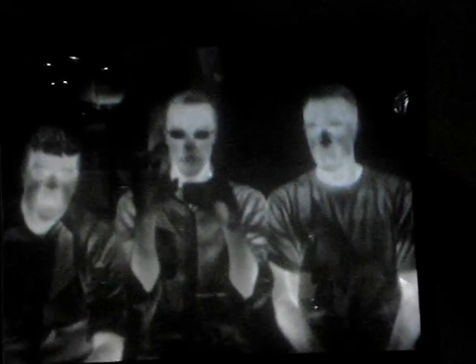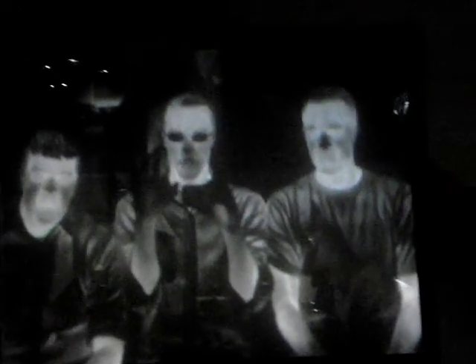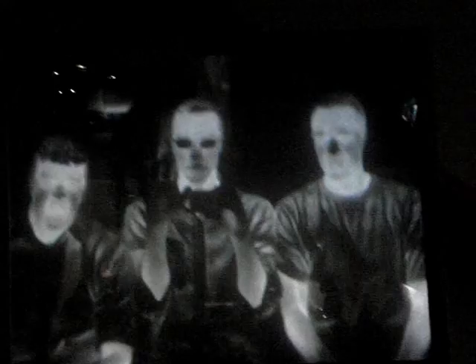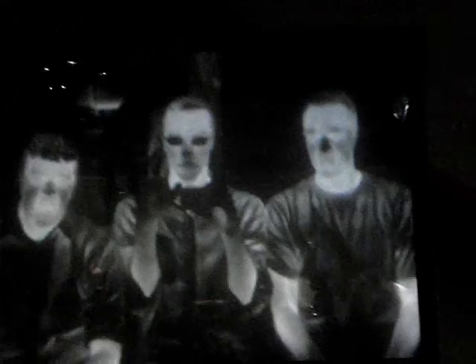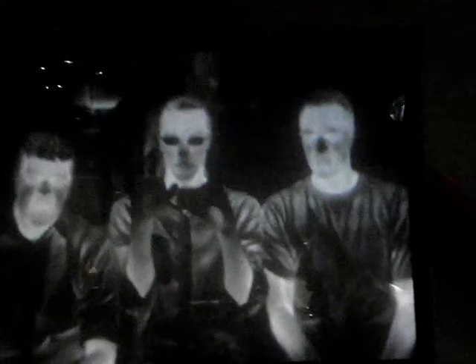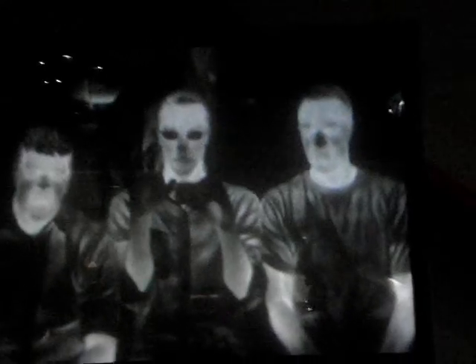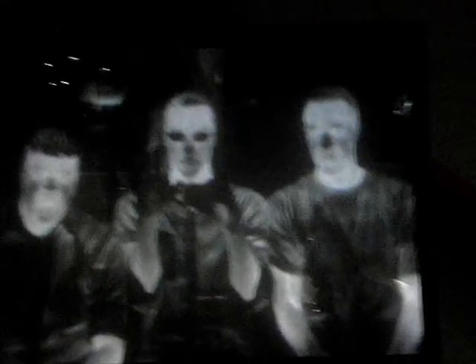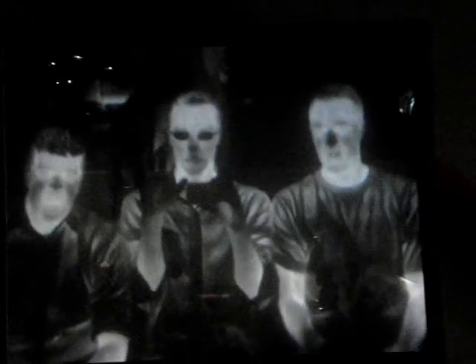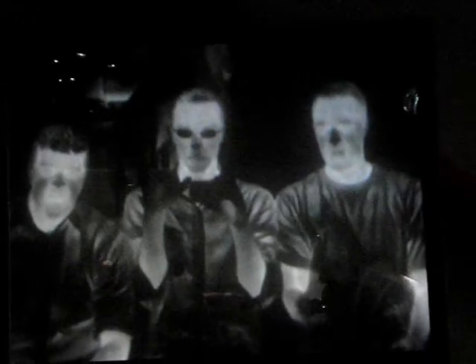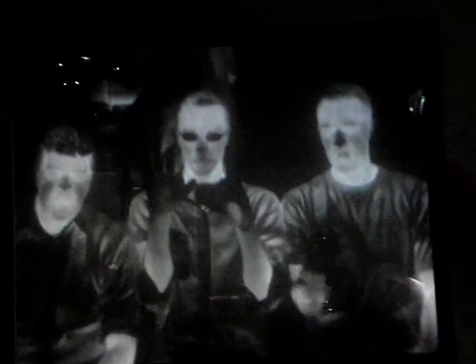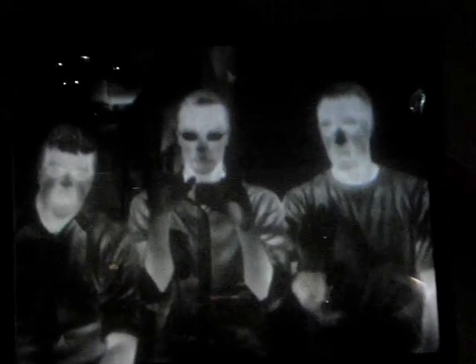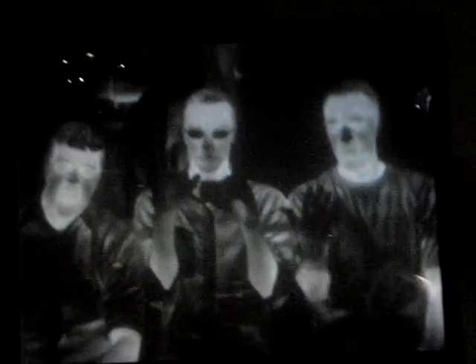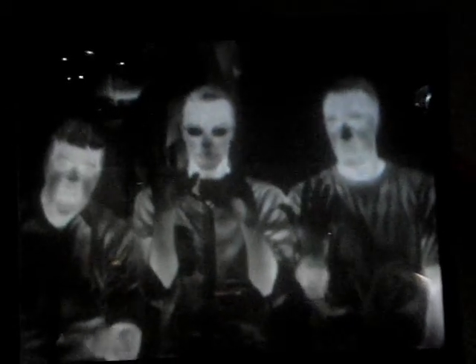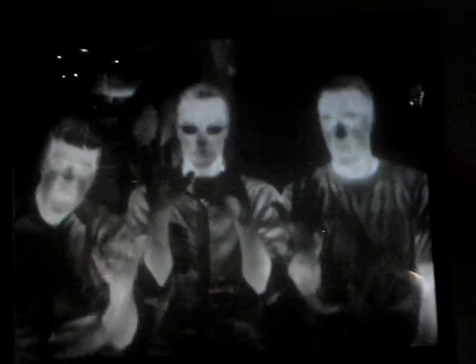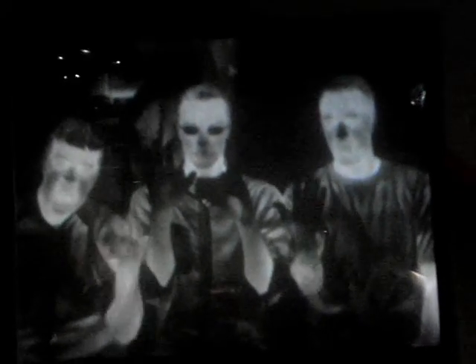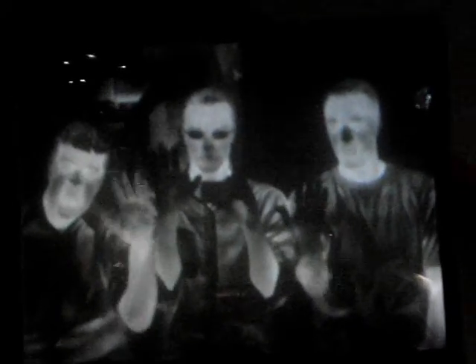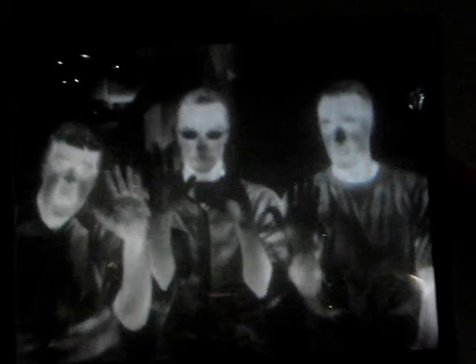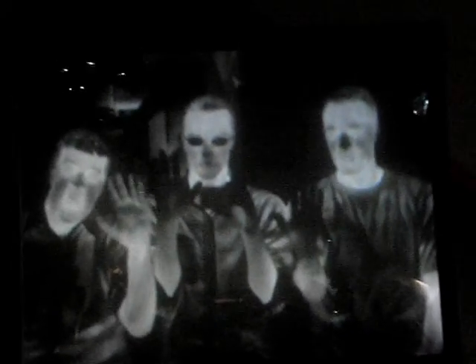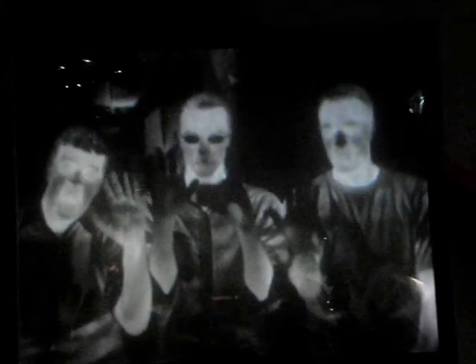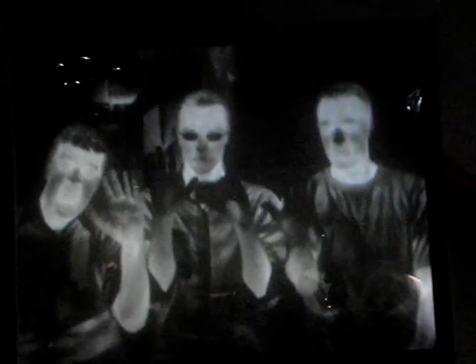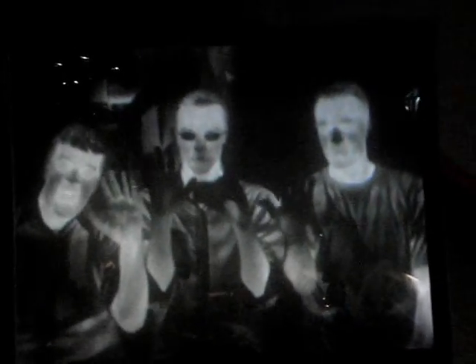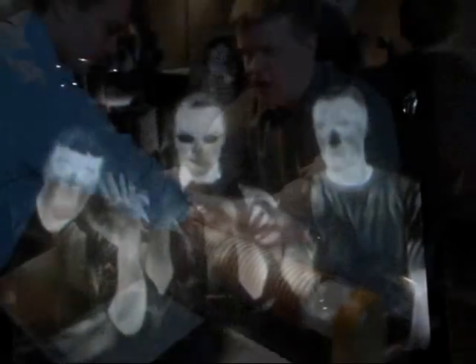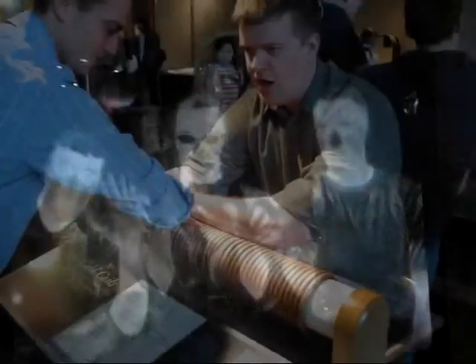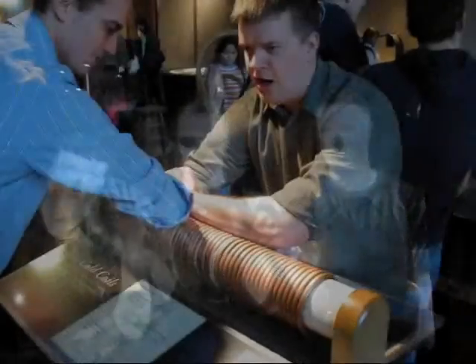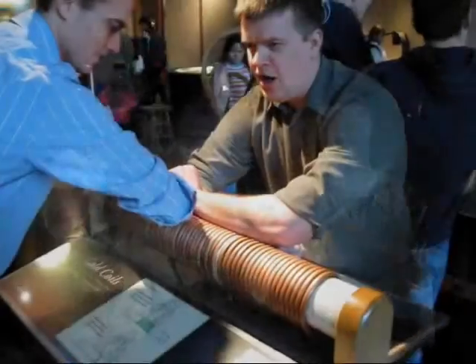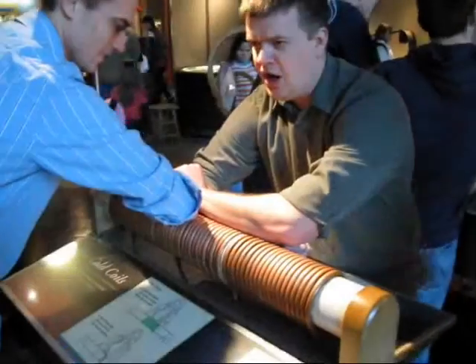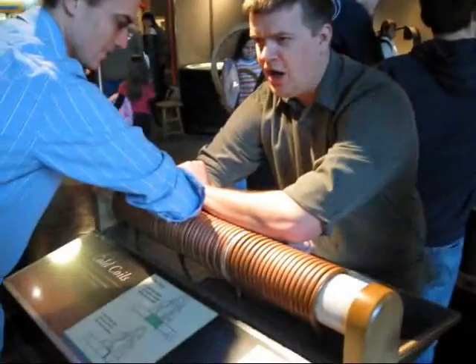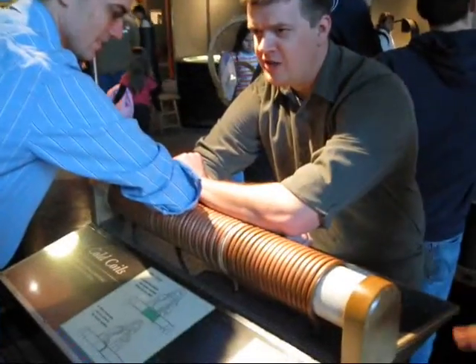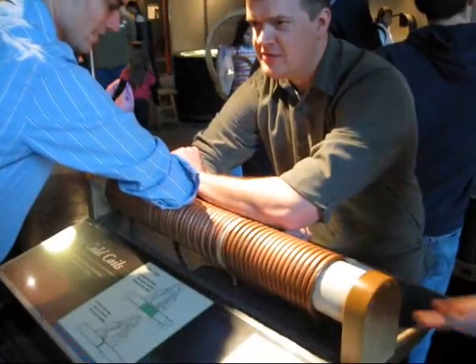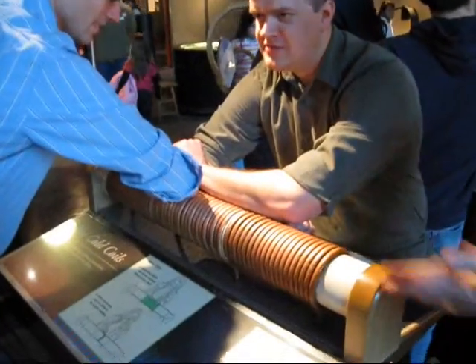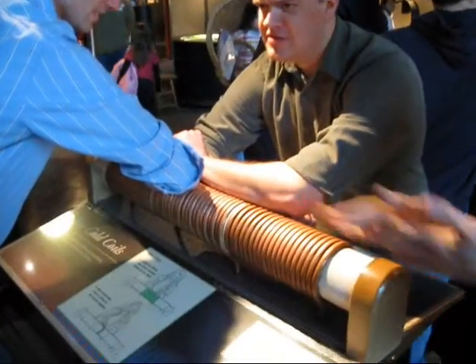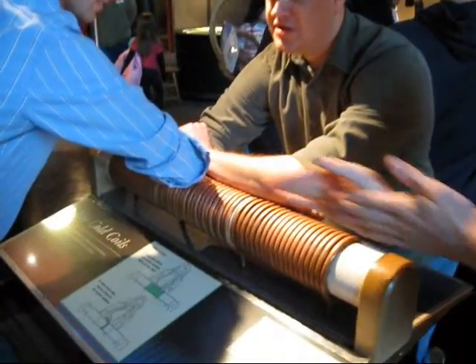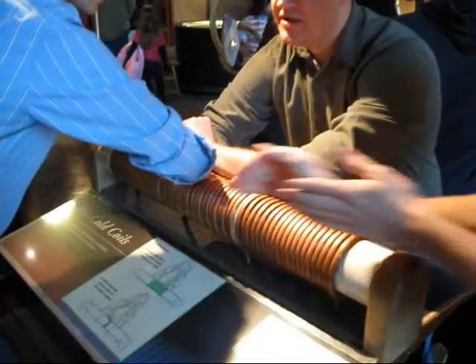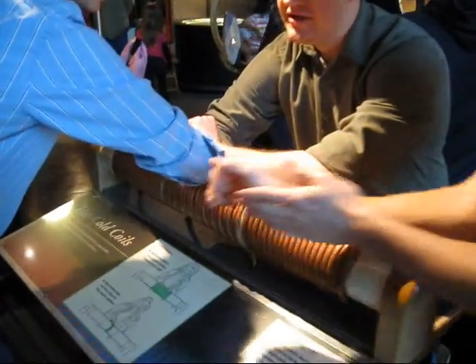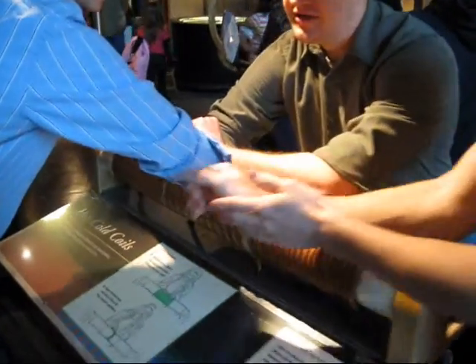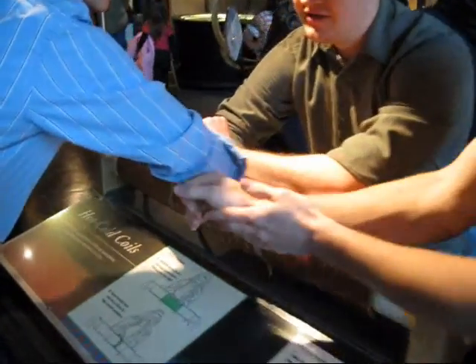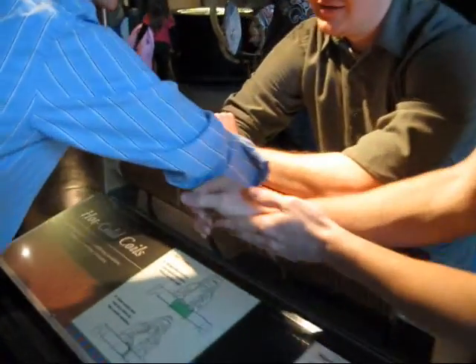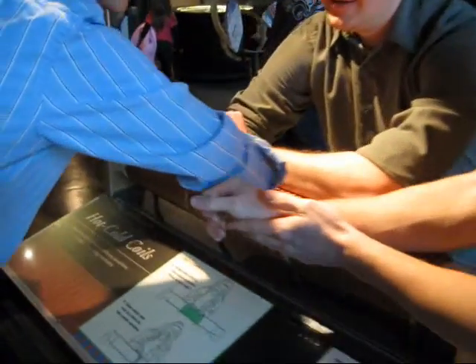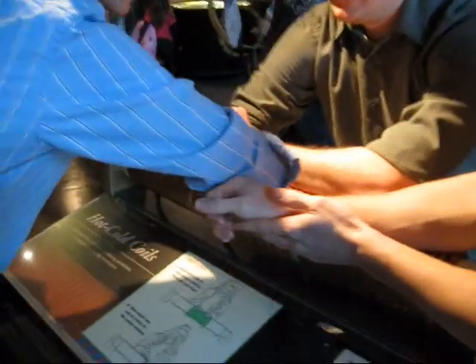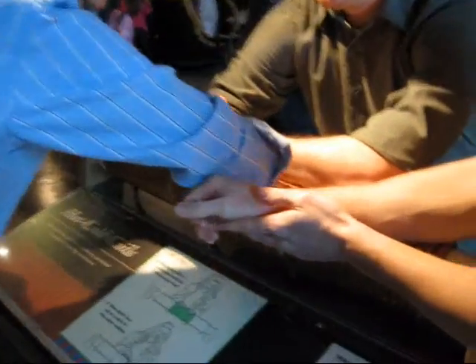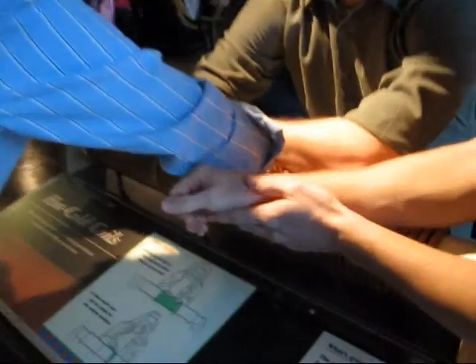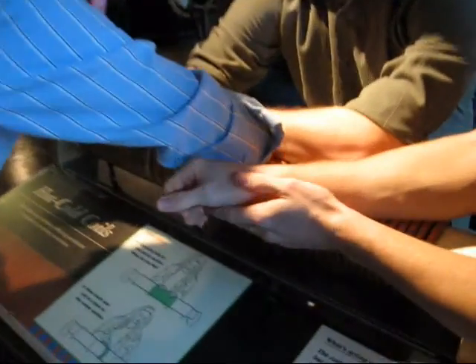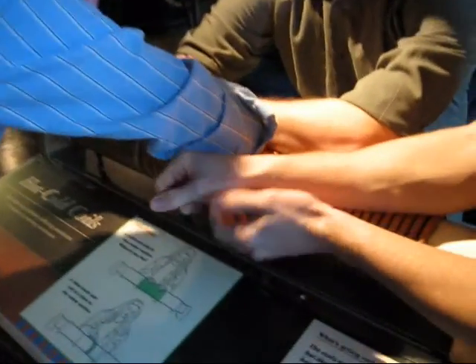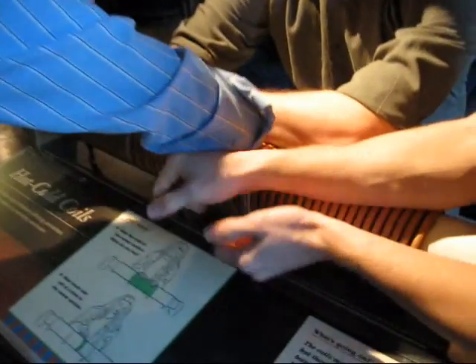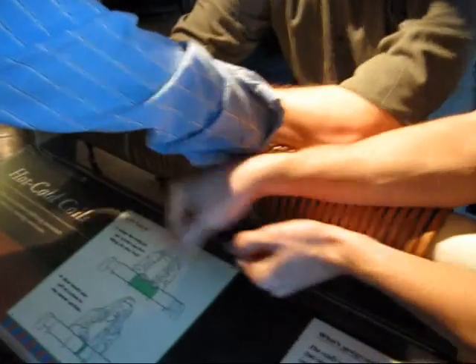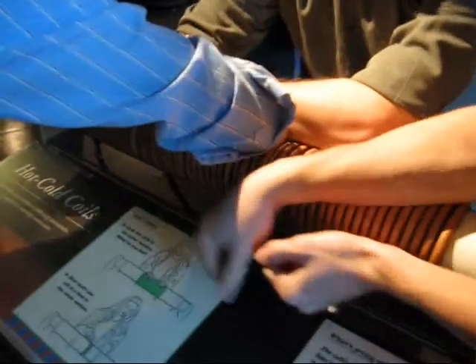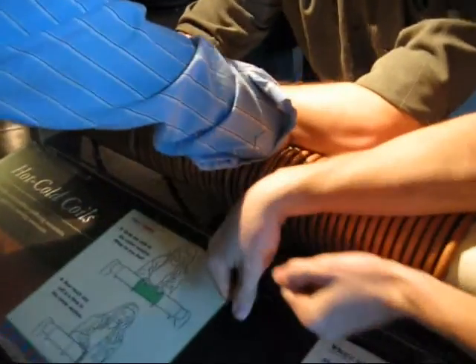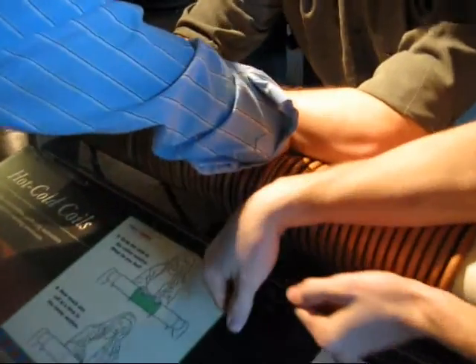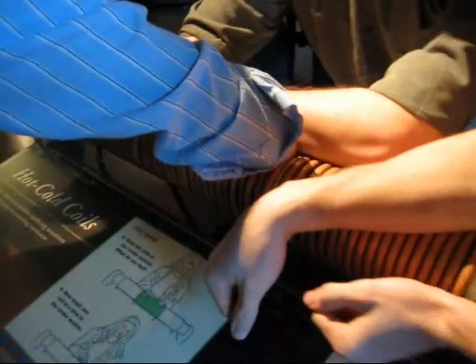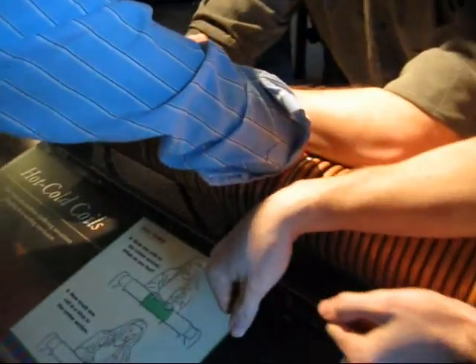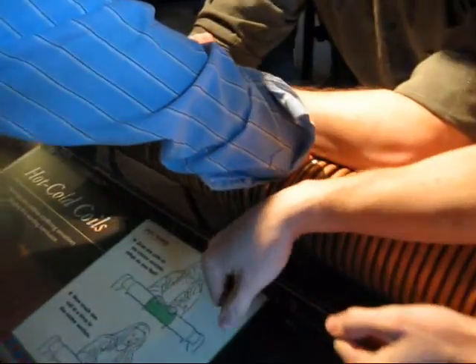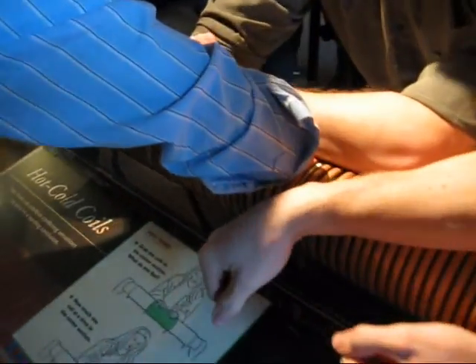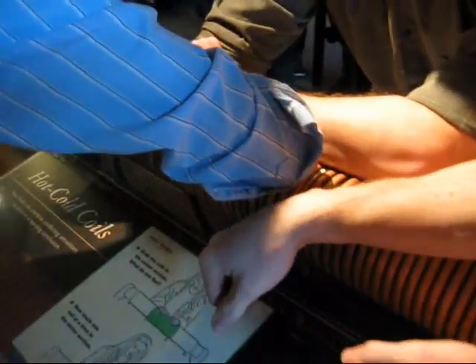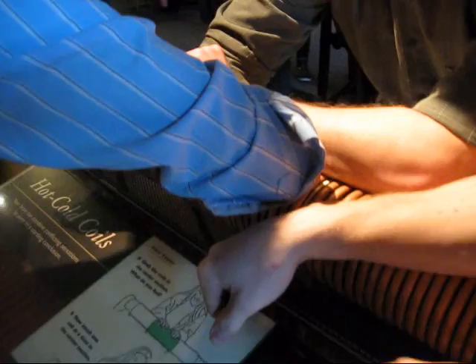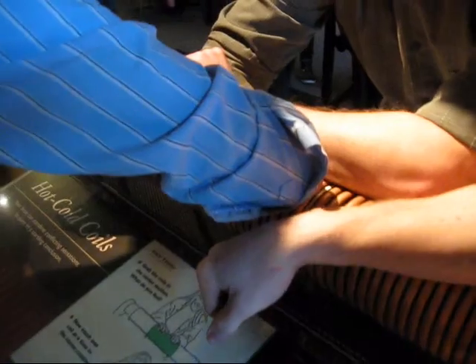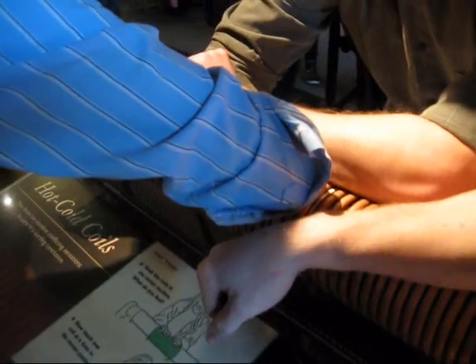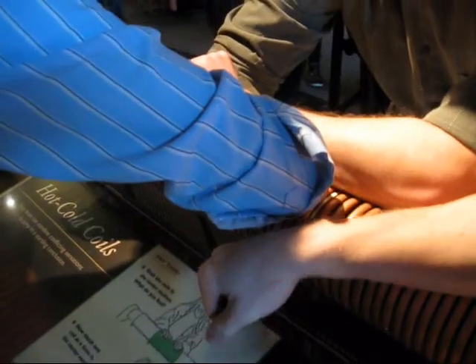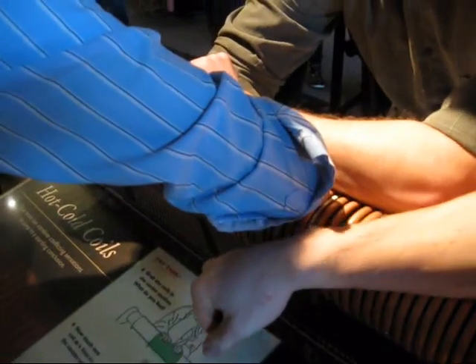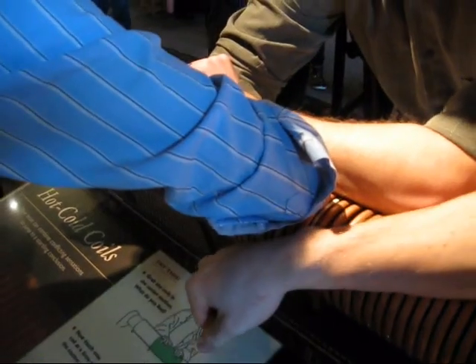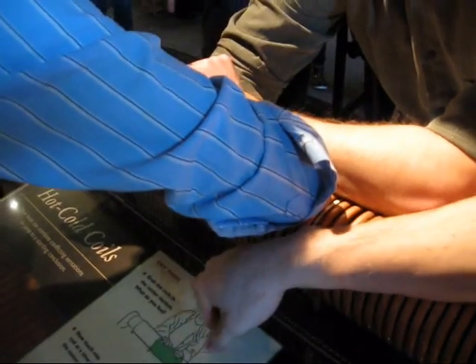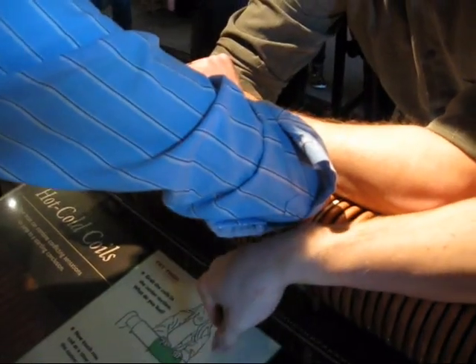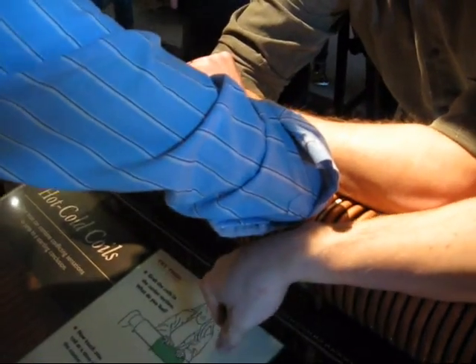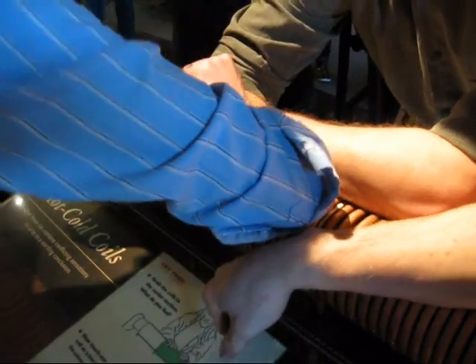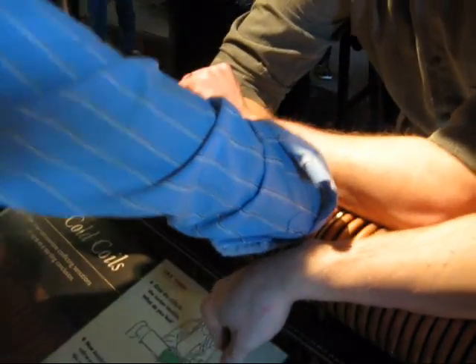My hands are cold. Mine are colder. Mine are warm. So we got hot coils and cold coils mixed together.